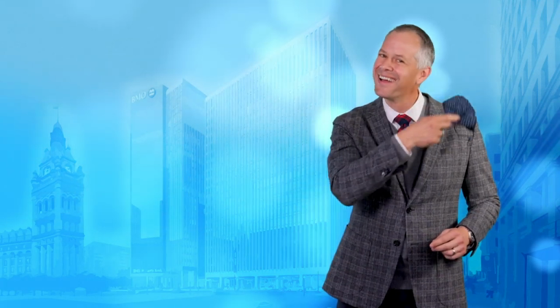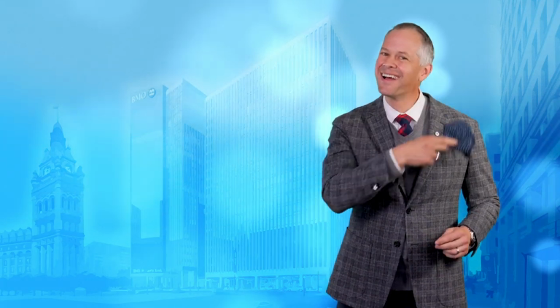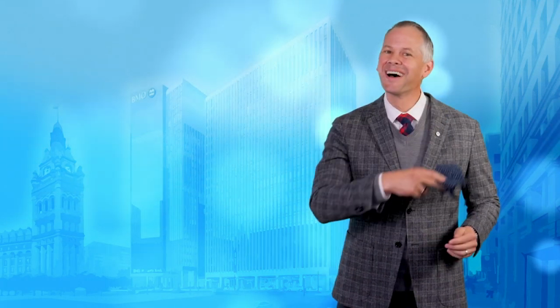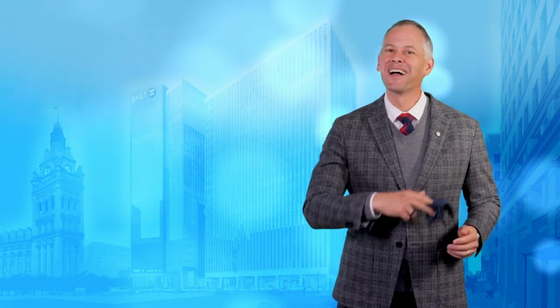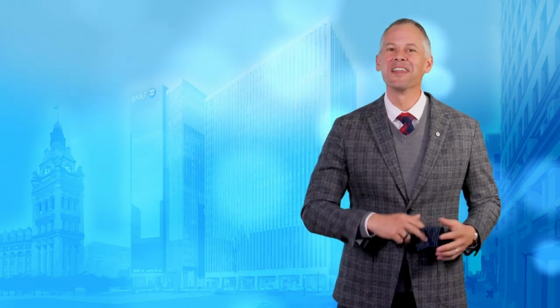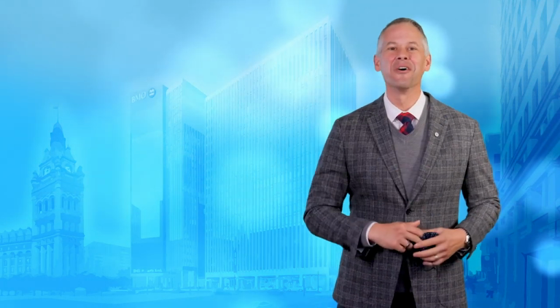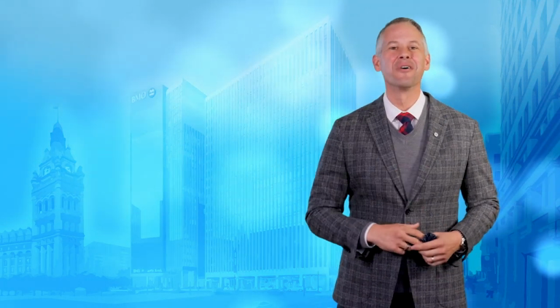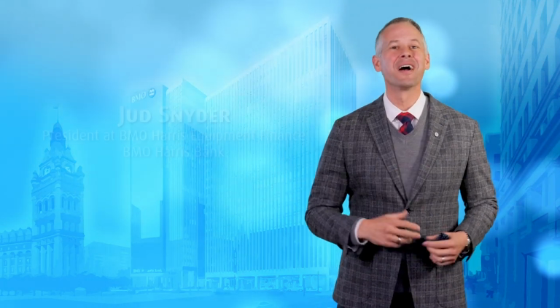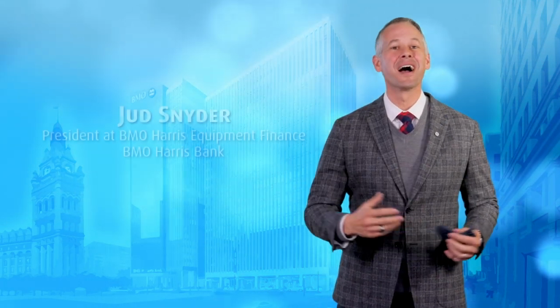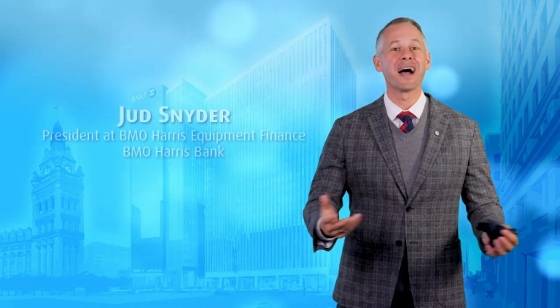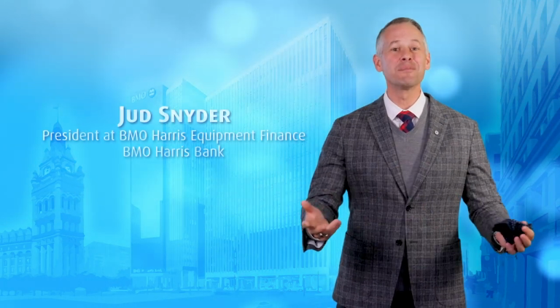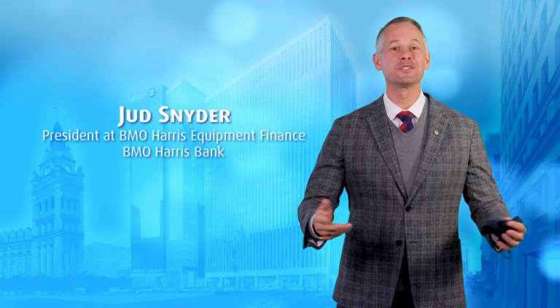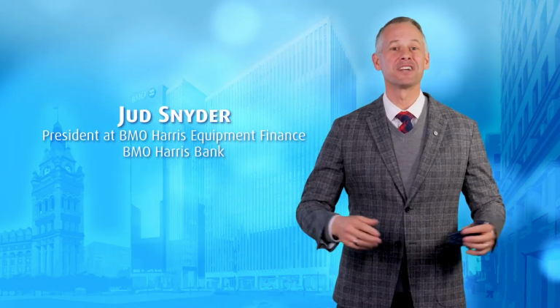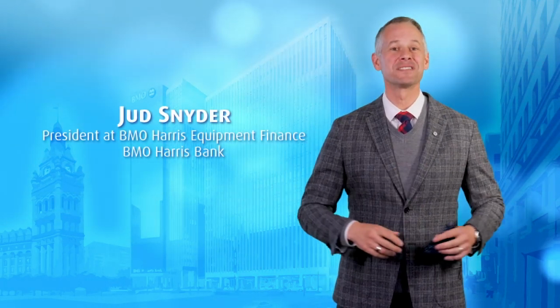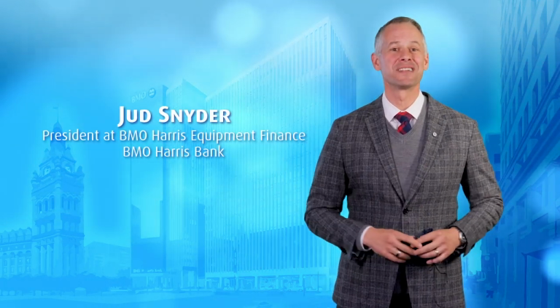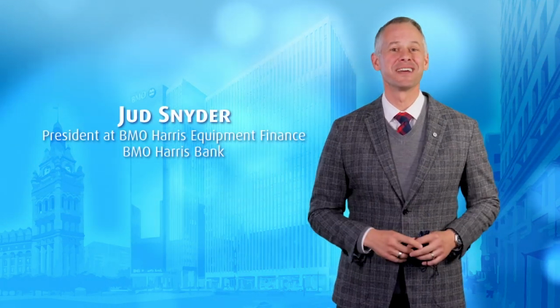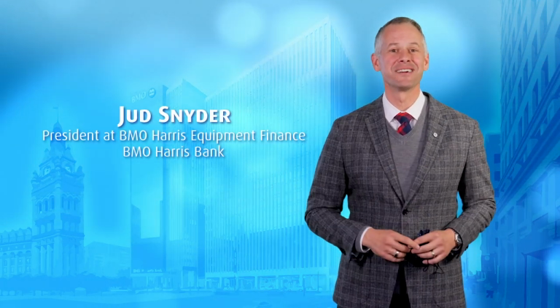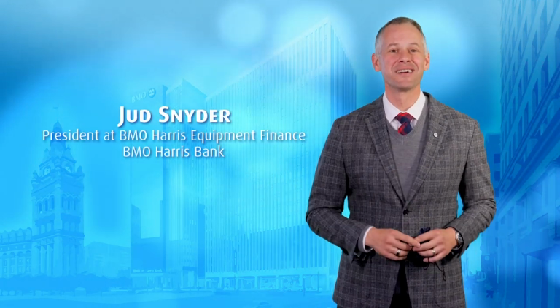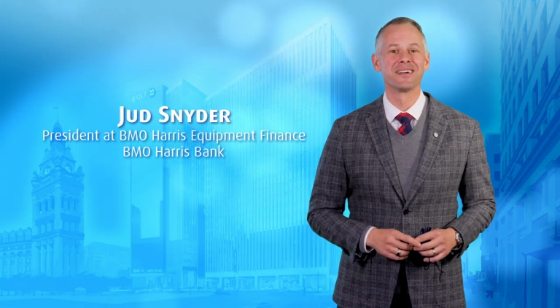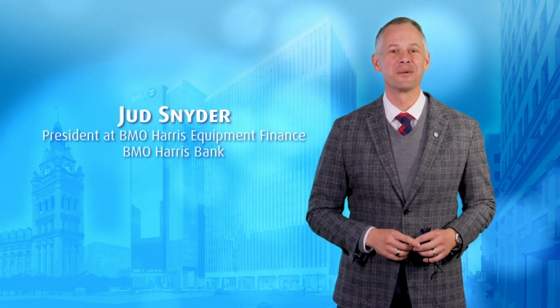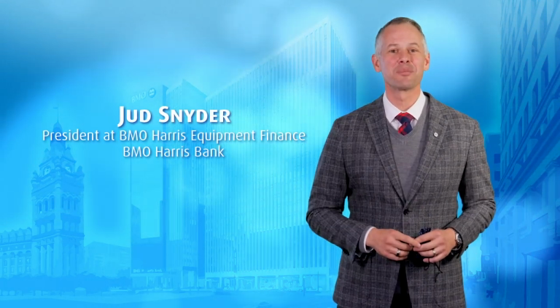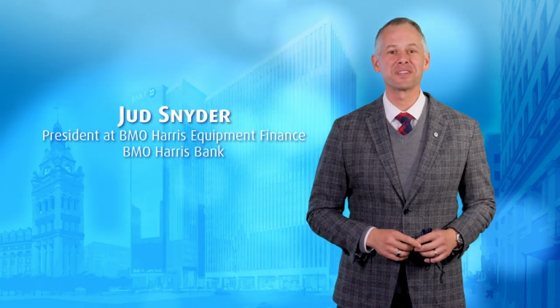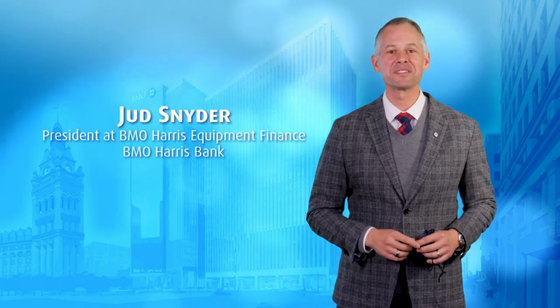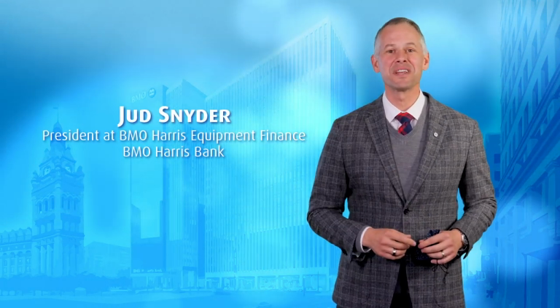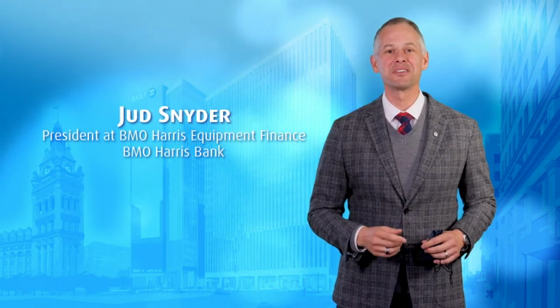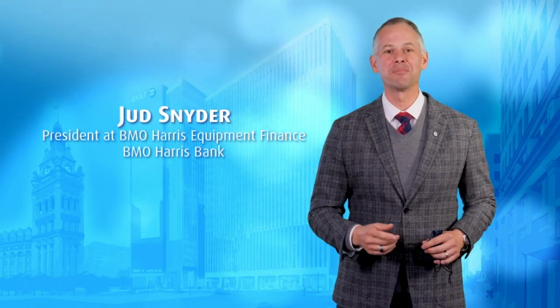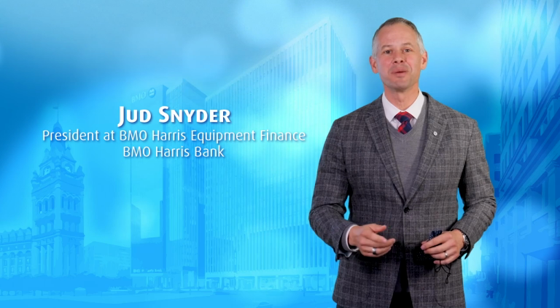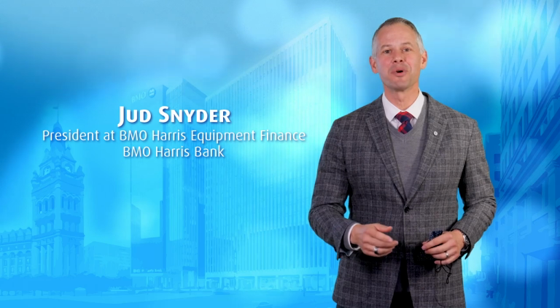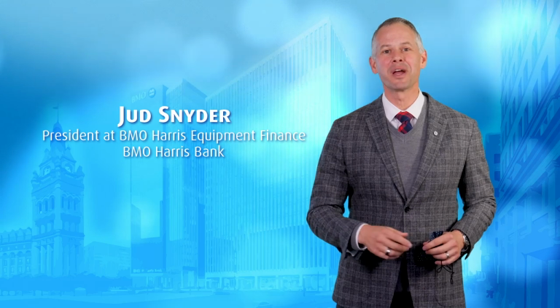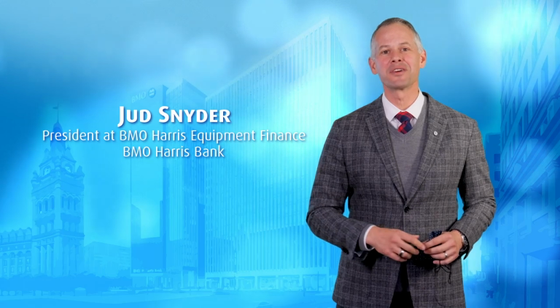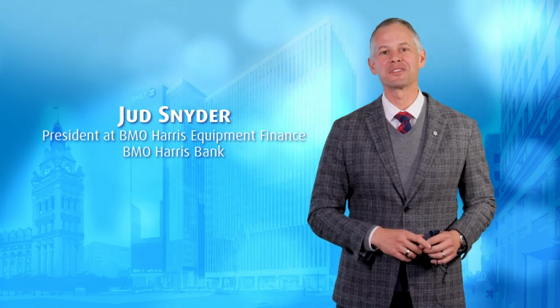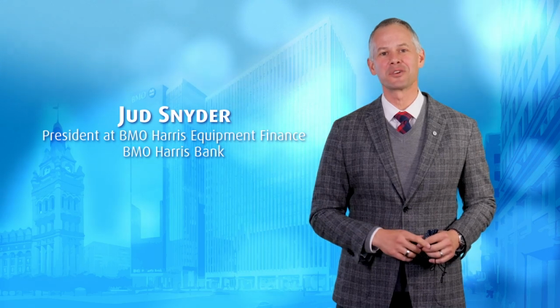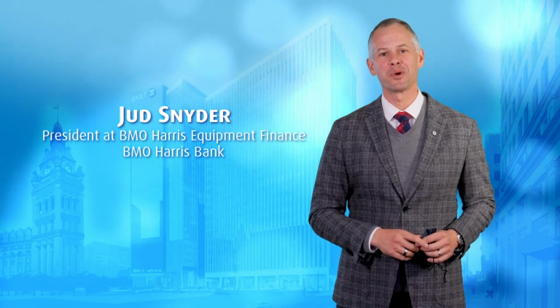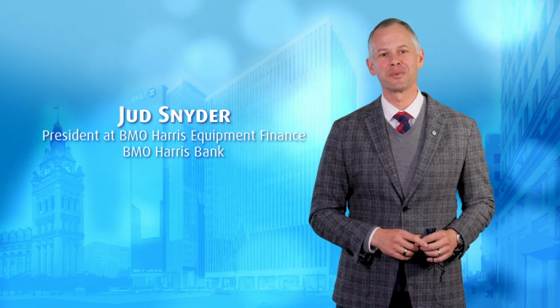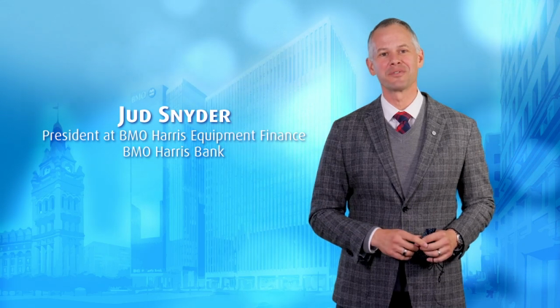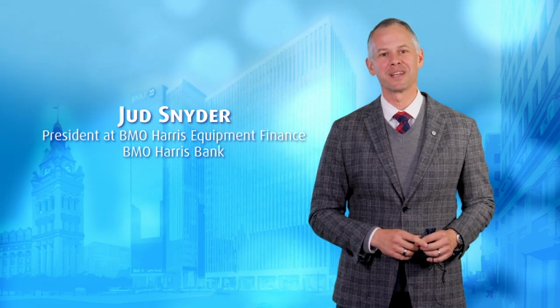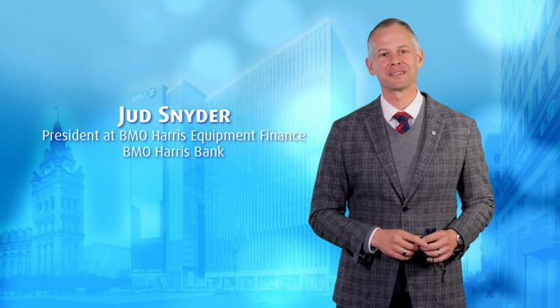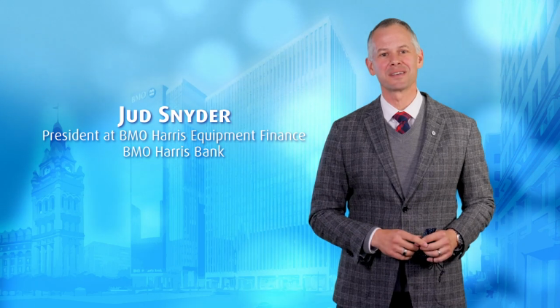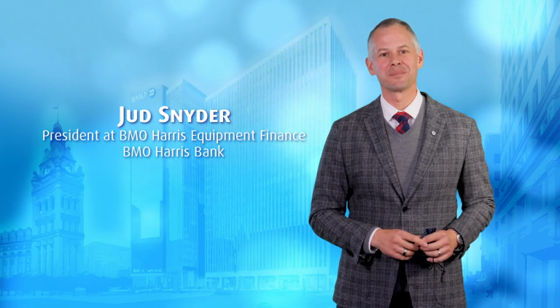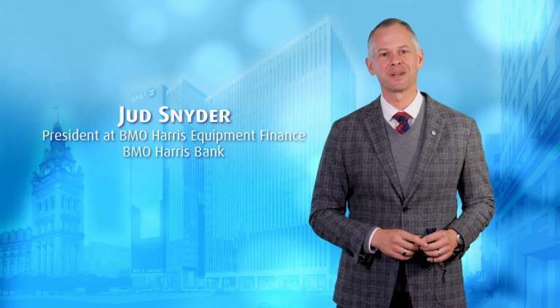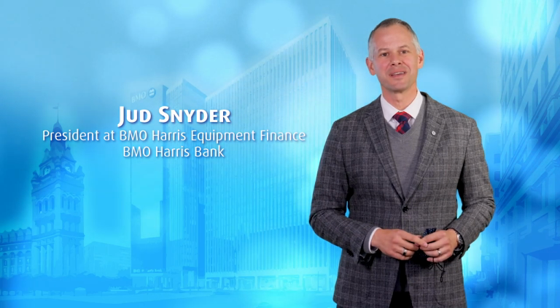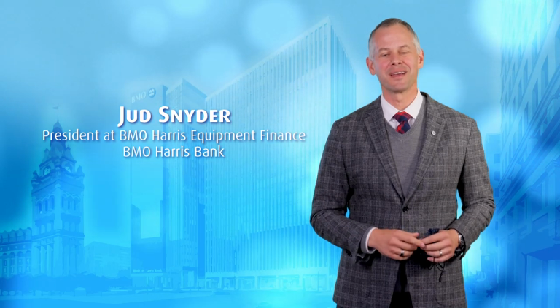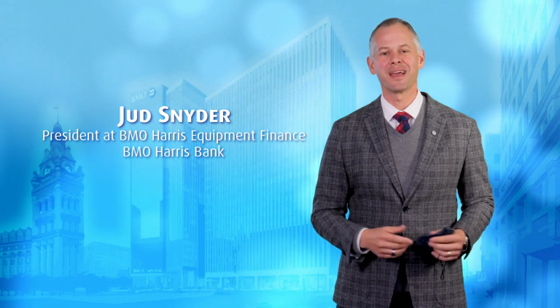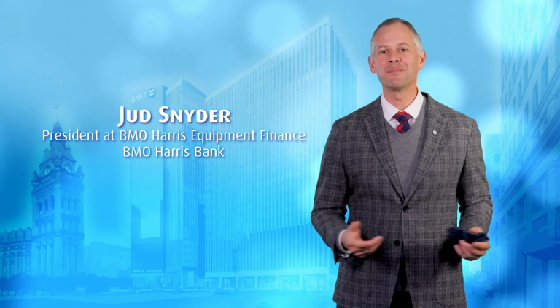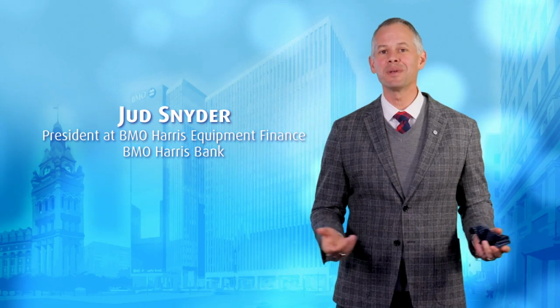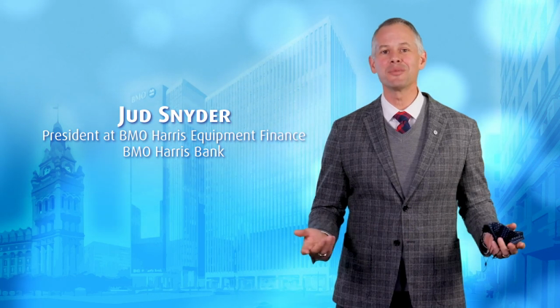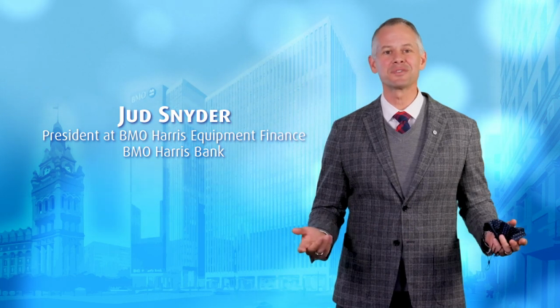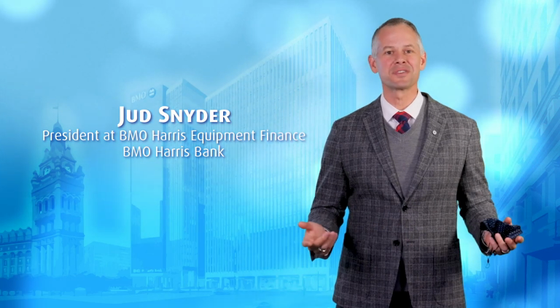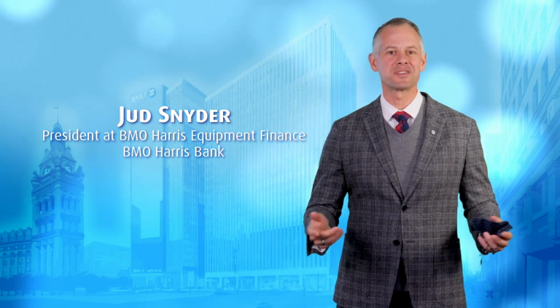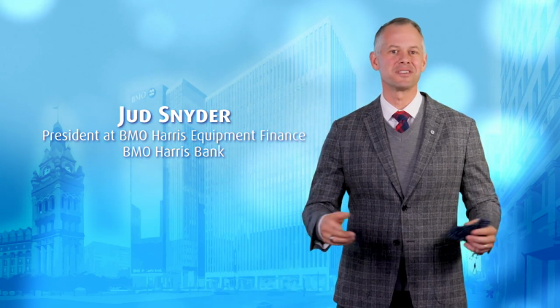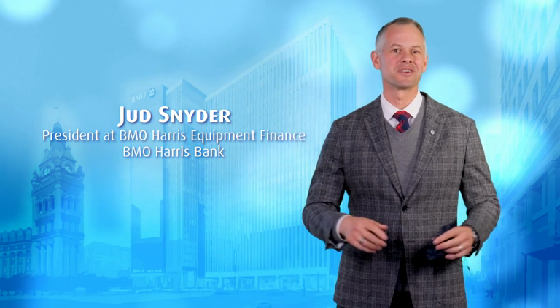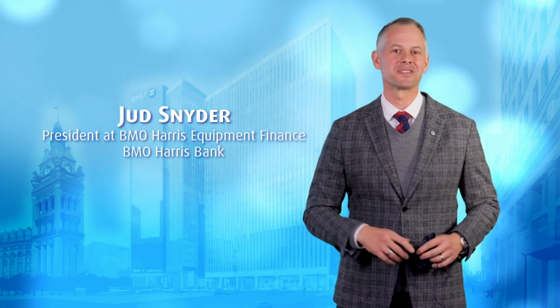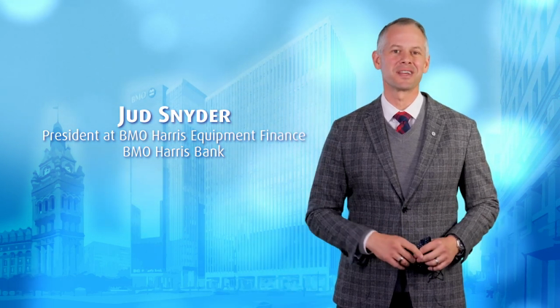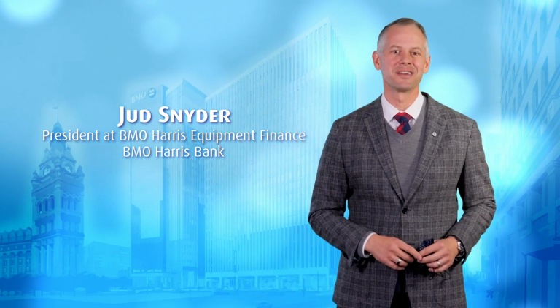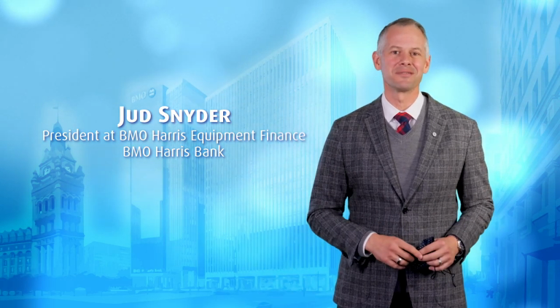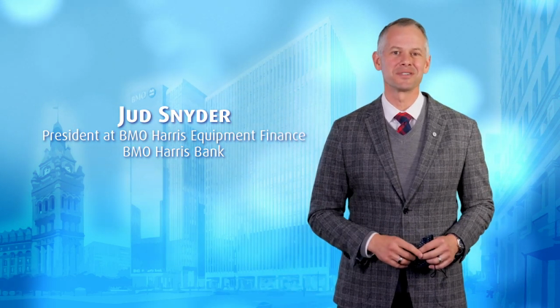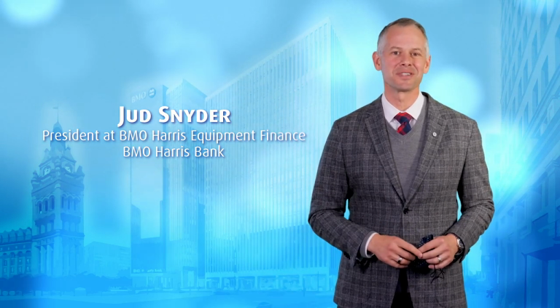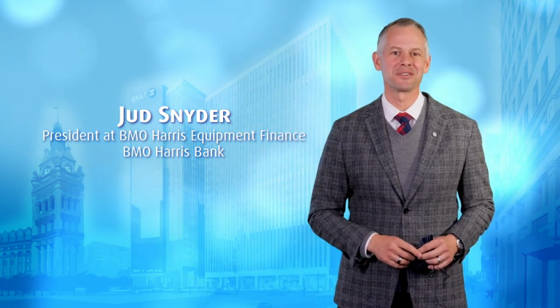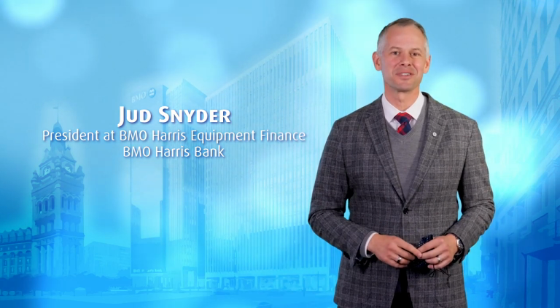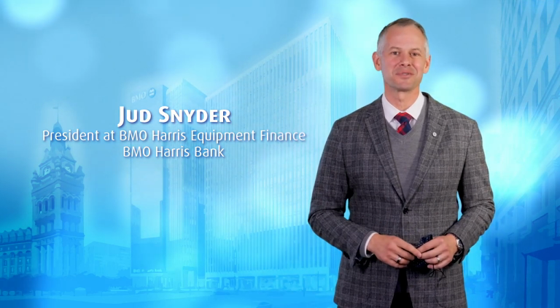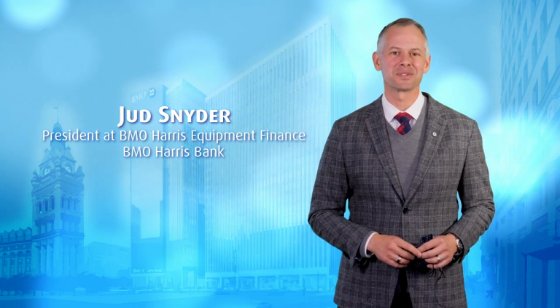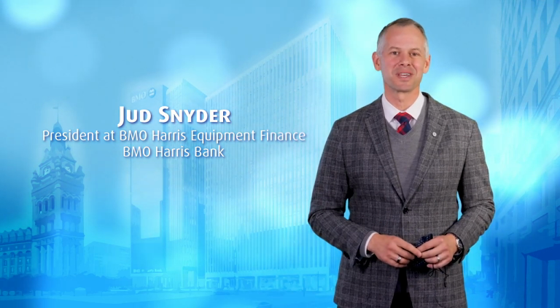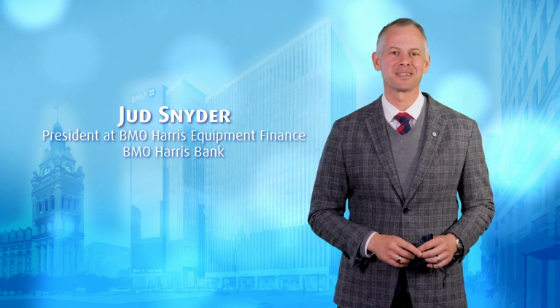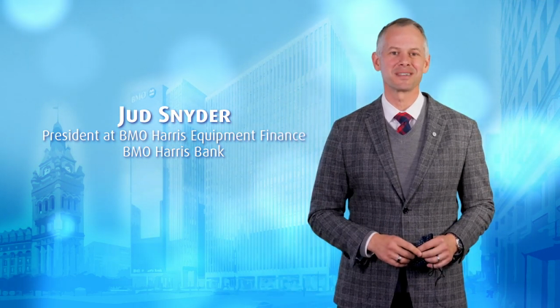Hello, I'm Judd Snyder, President of BMO Harris Equipment Finance Company and BMO's Senior Executive for Southeast Wisconsin.